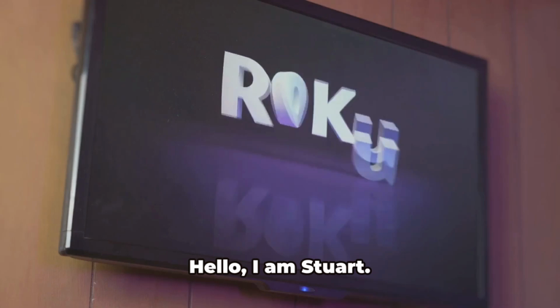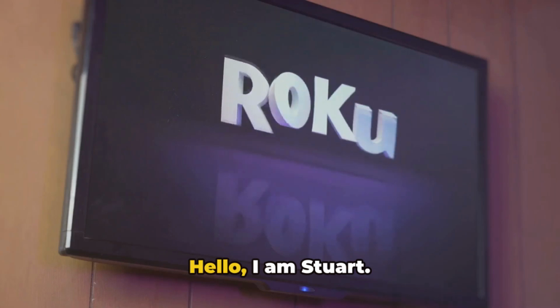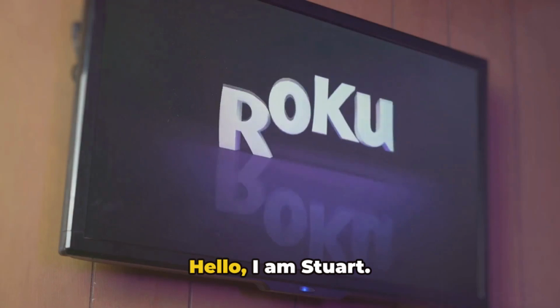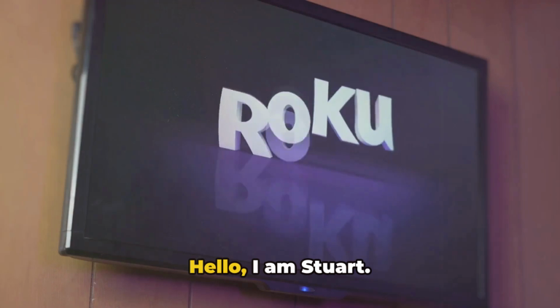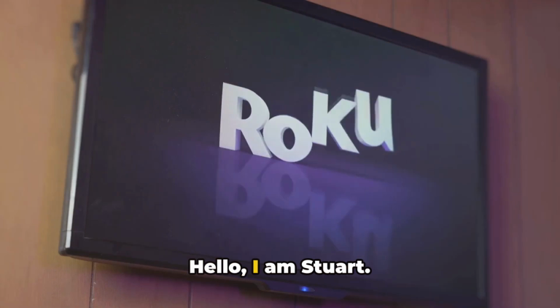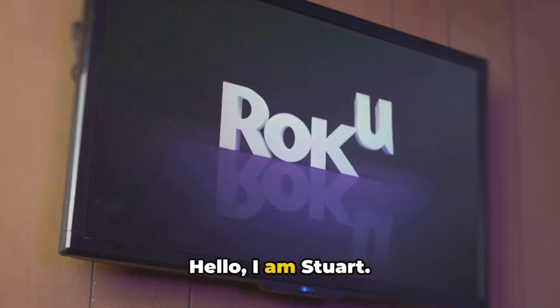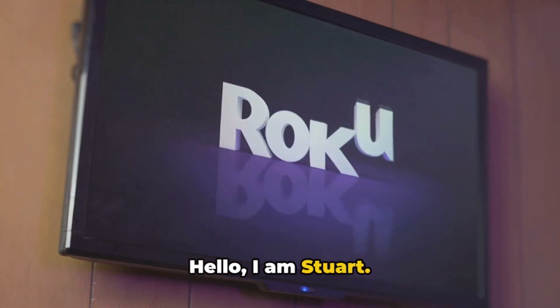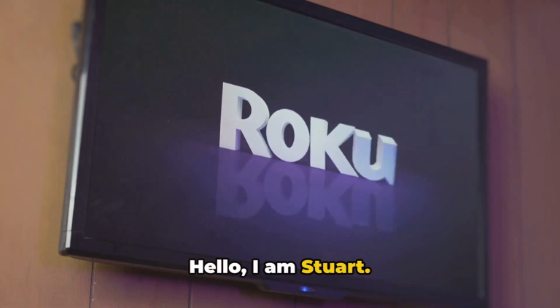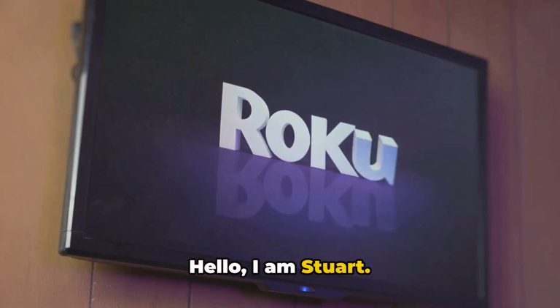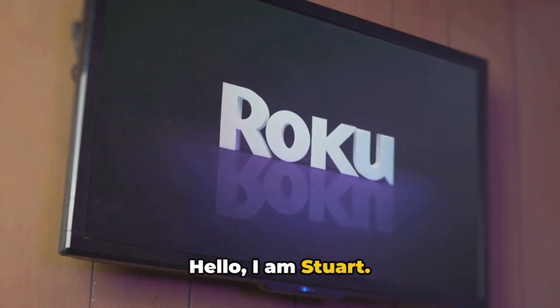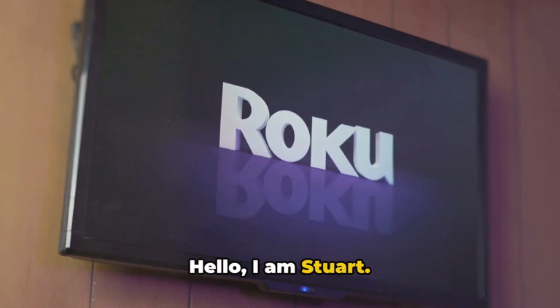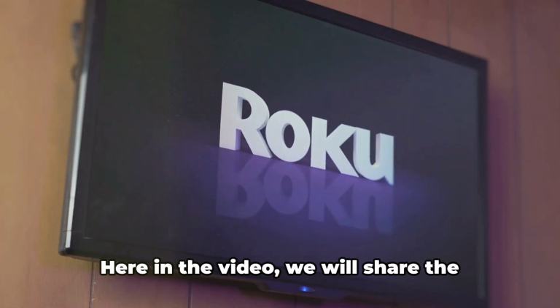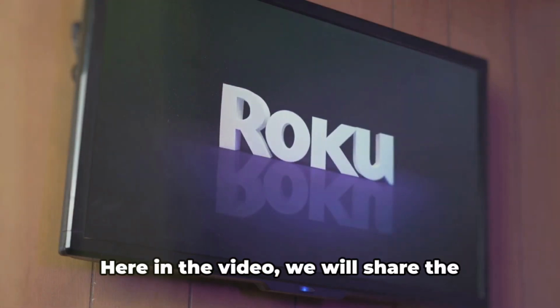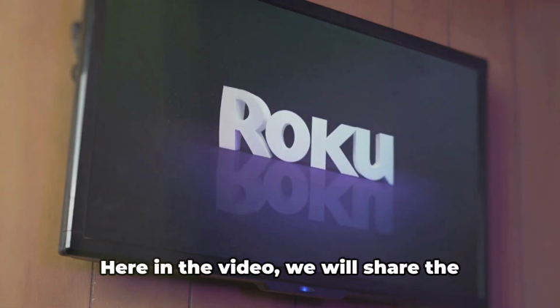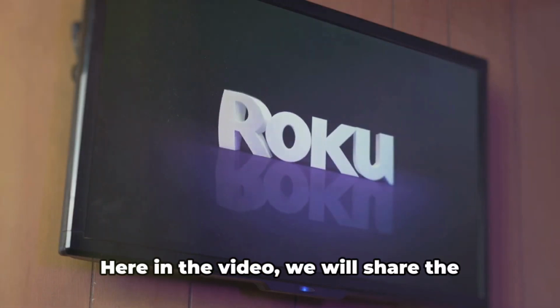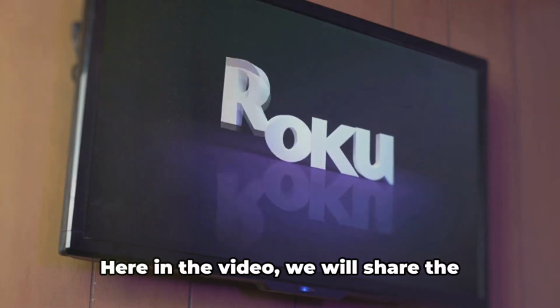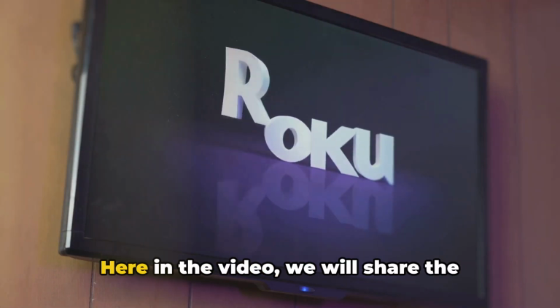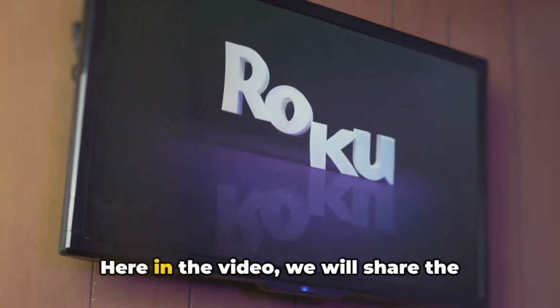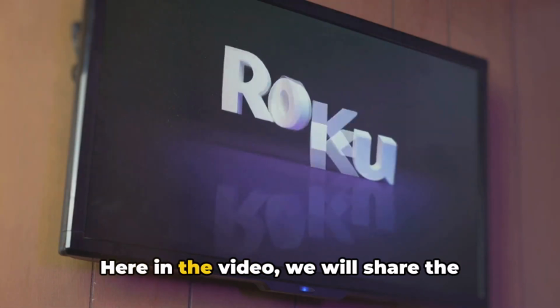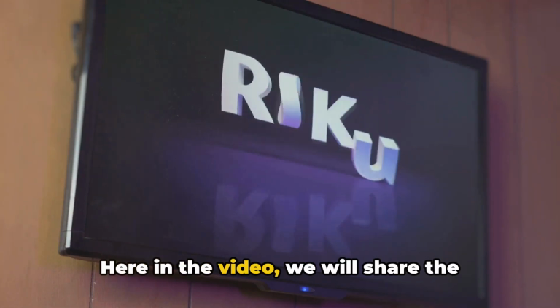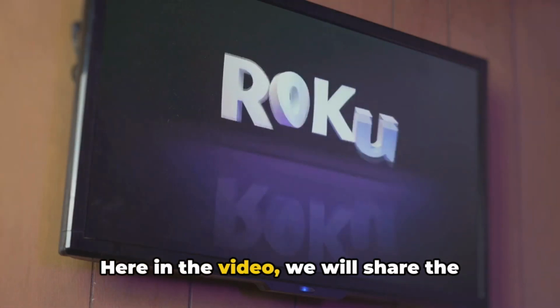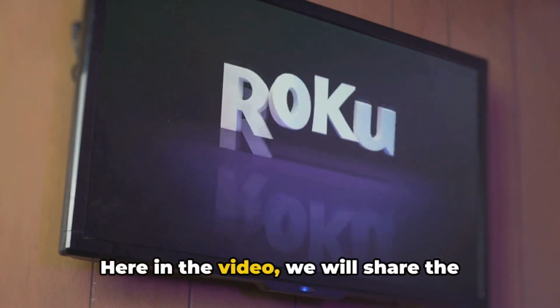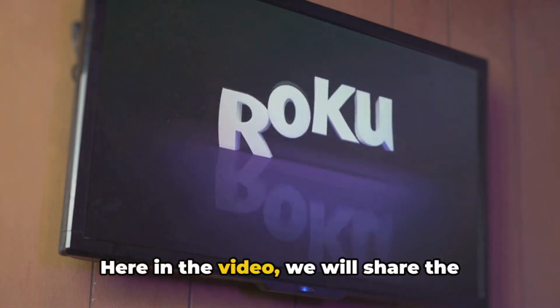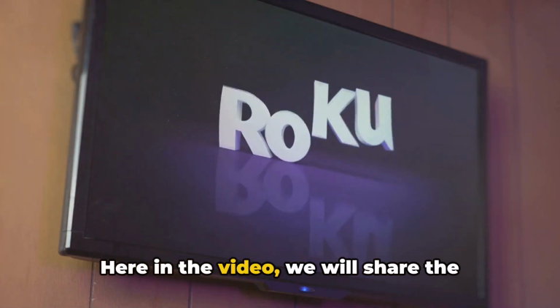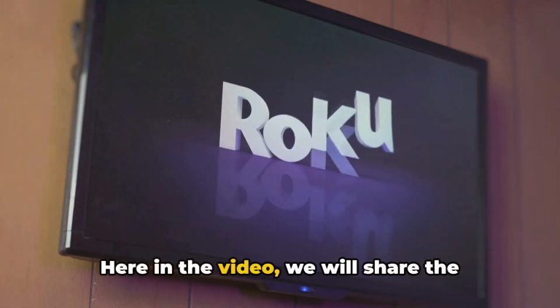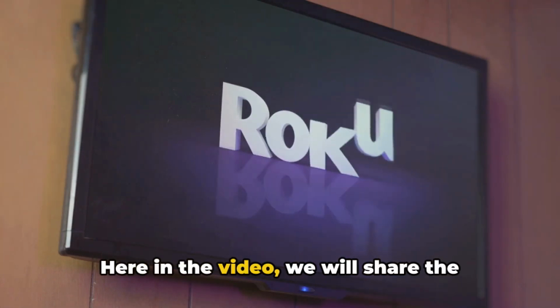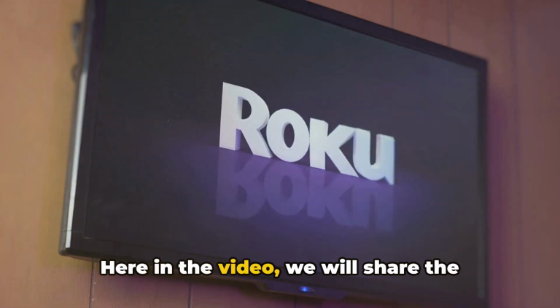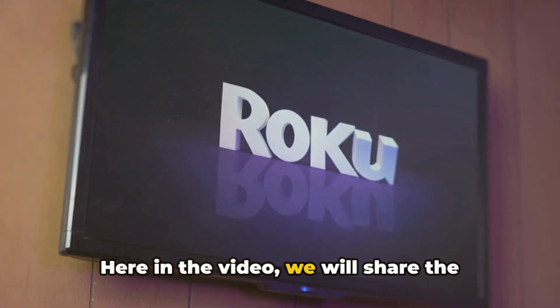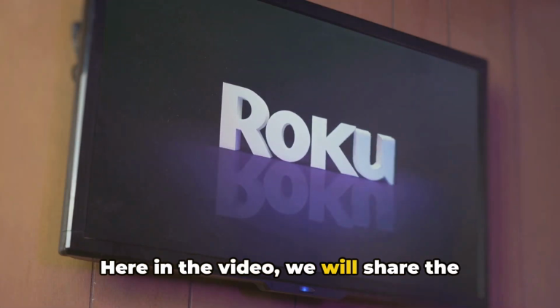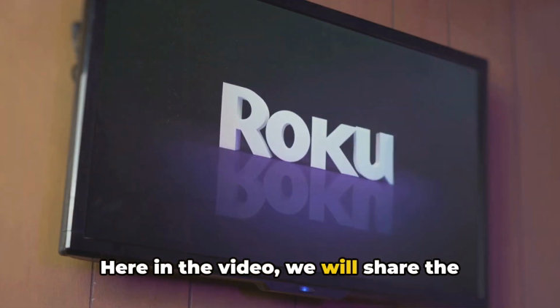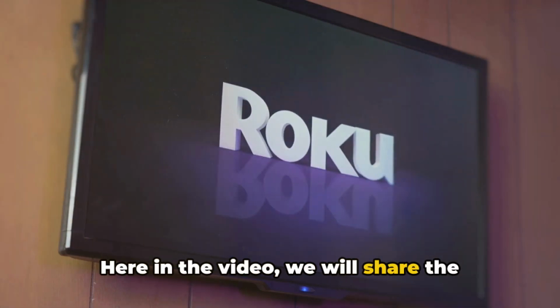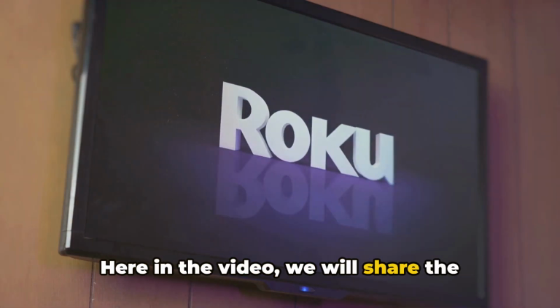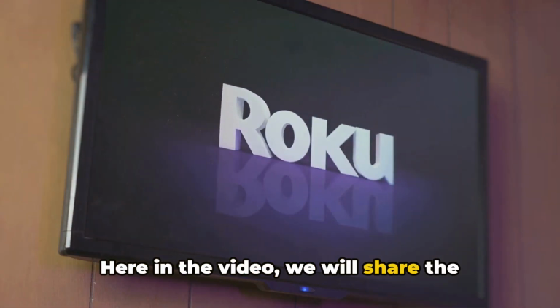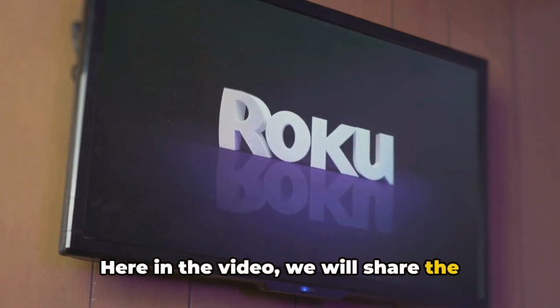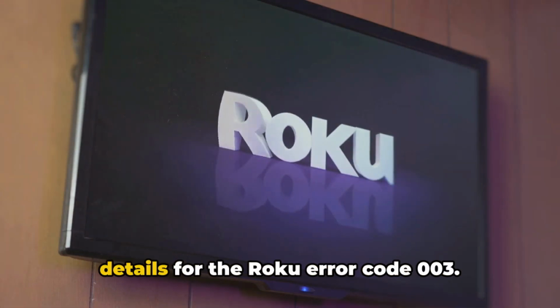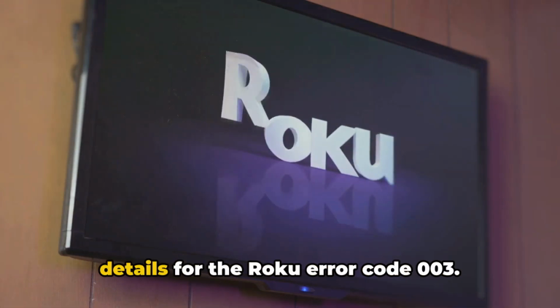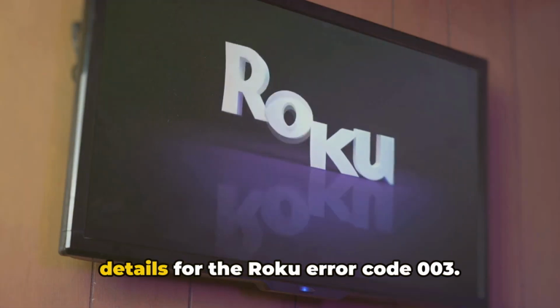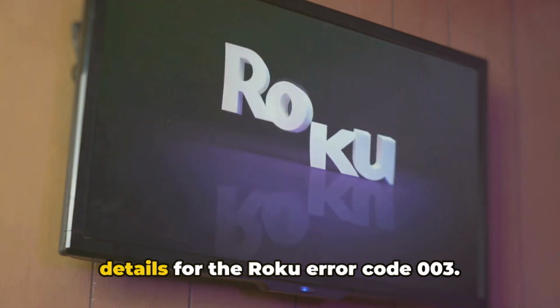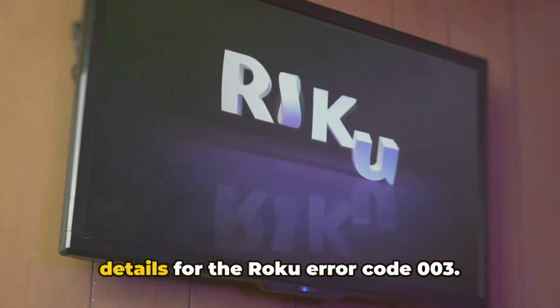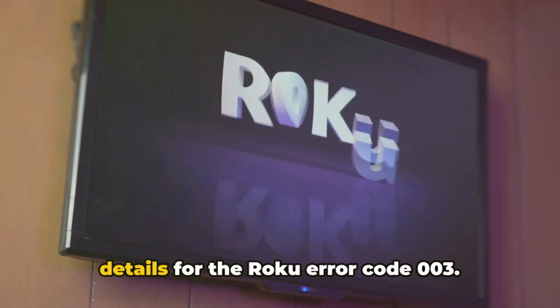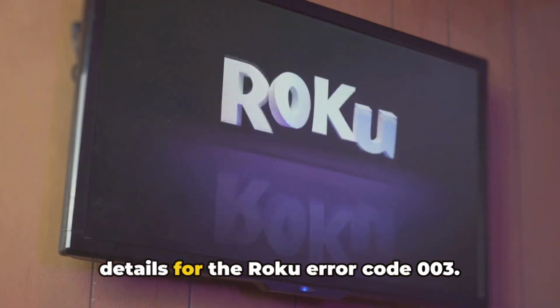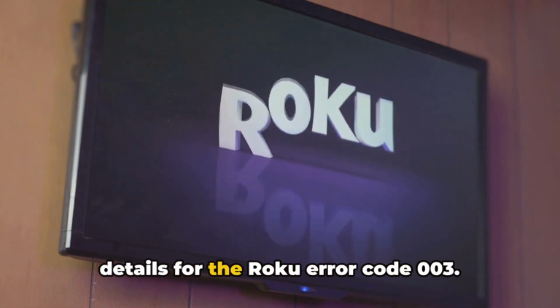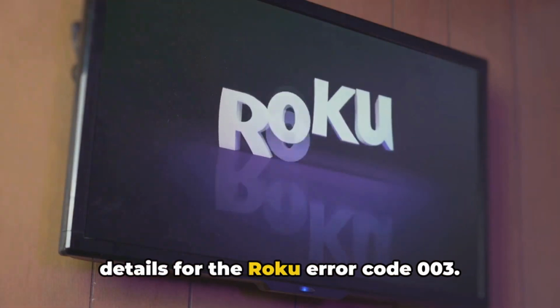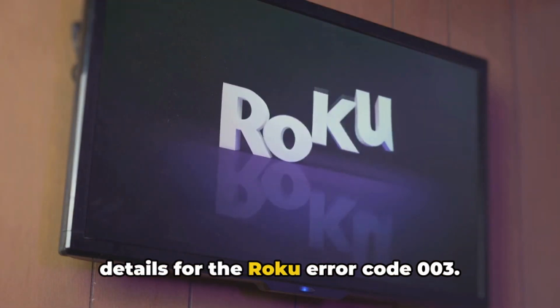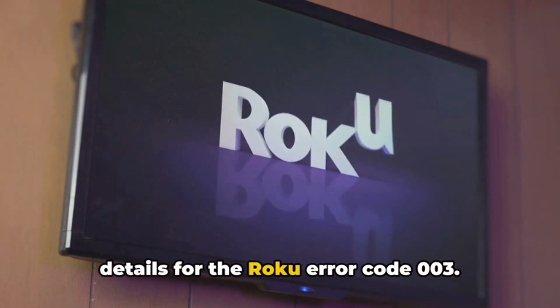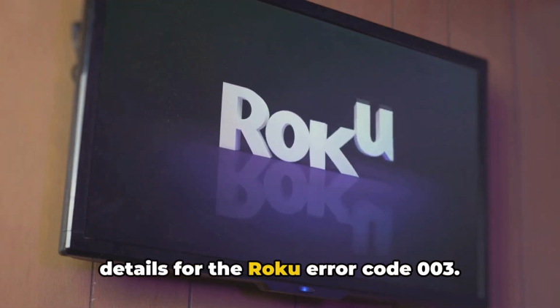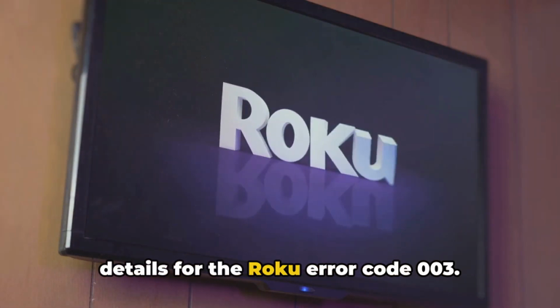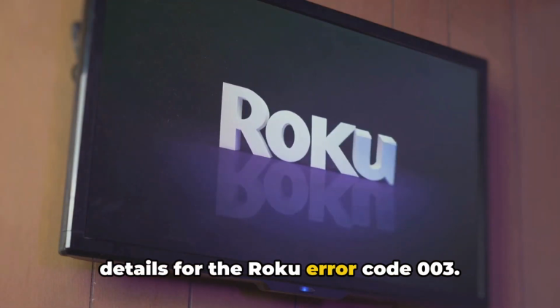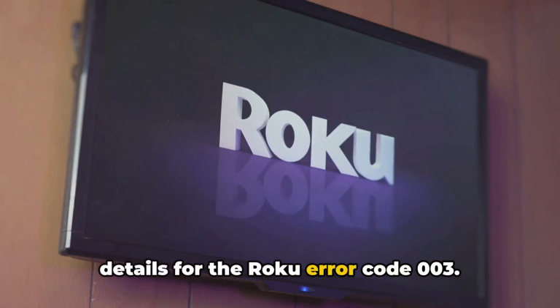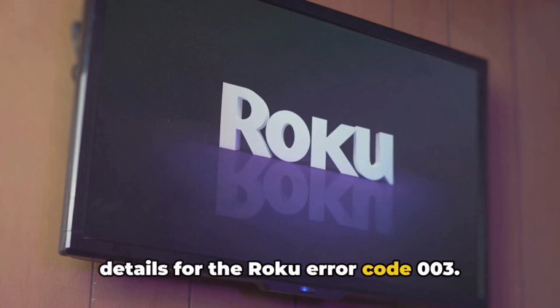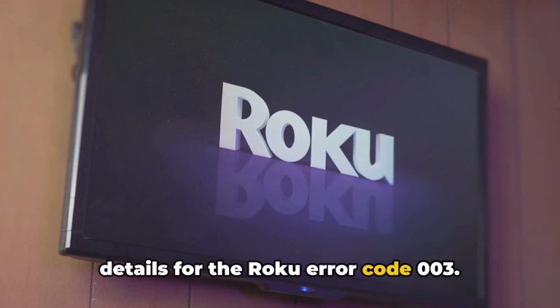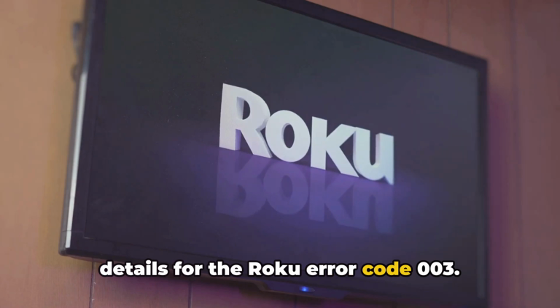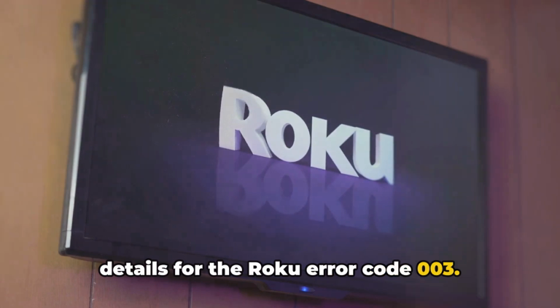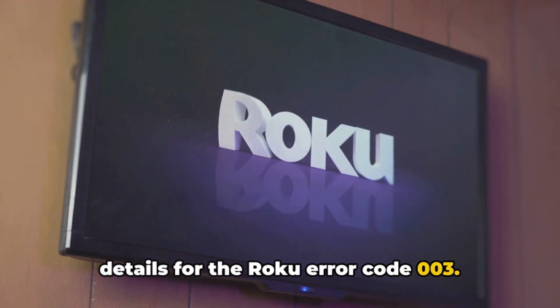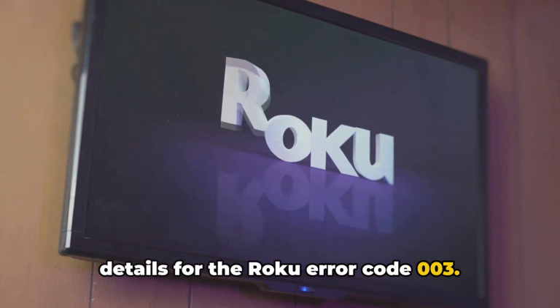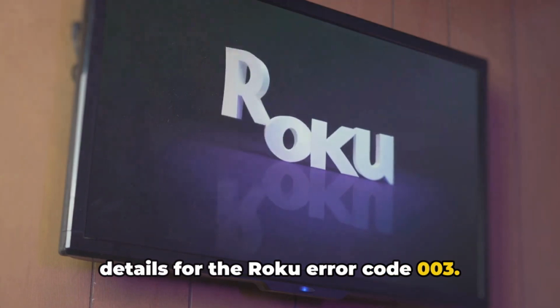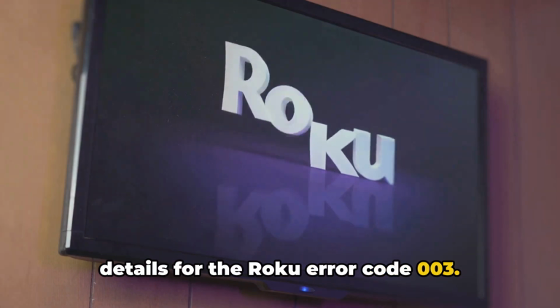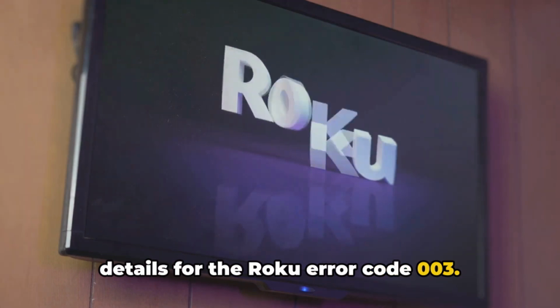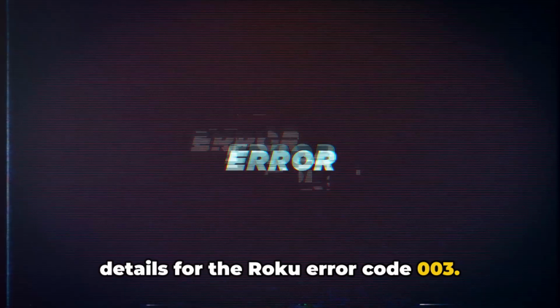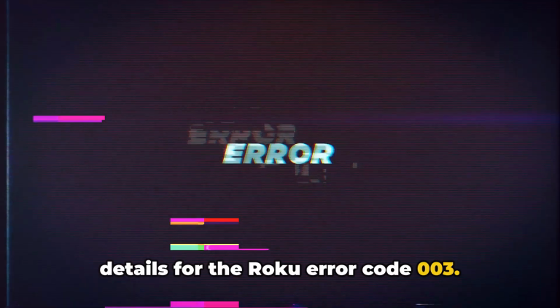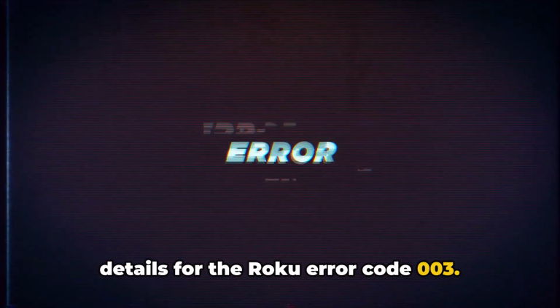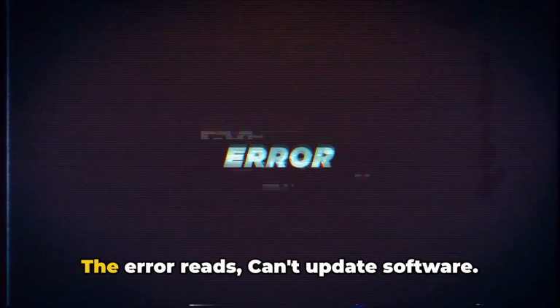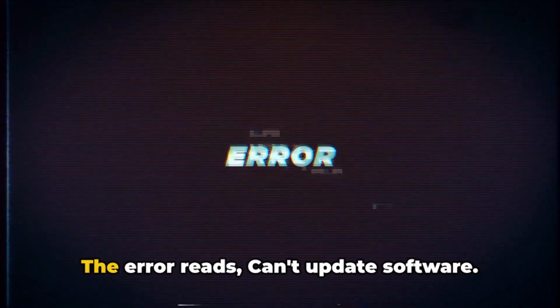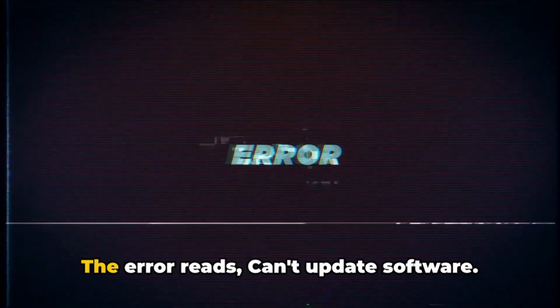Hello, I am Stuart. Here in the video, we will share the details for the Roku error code 003.